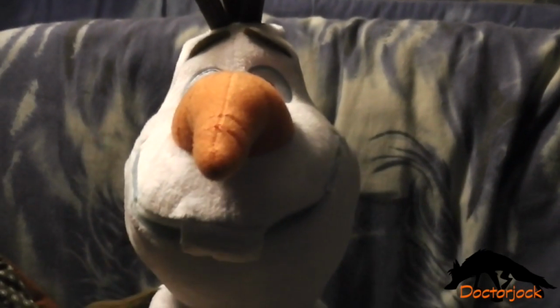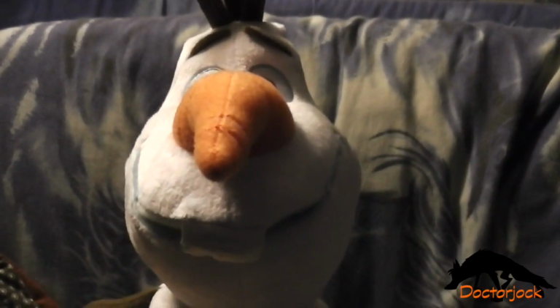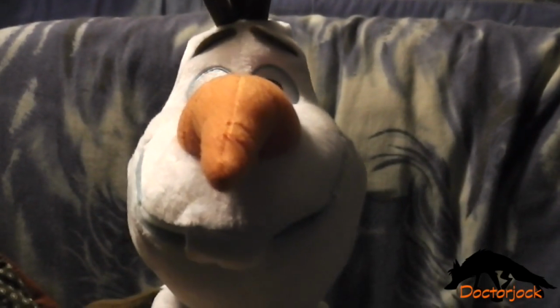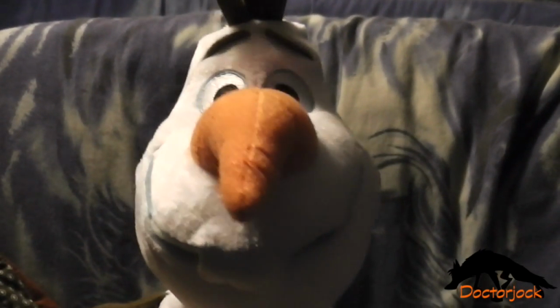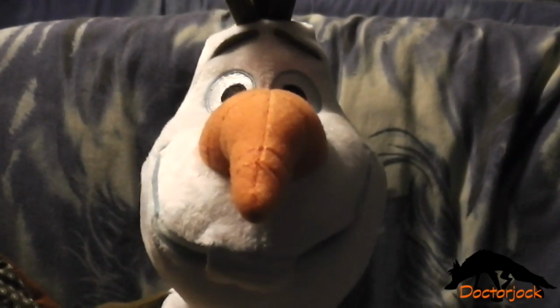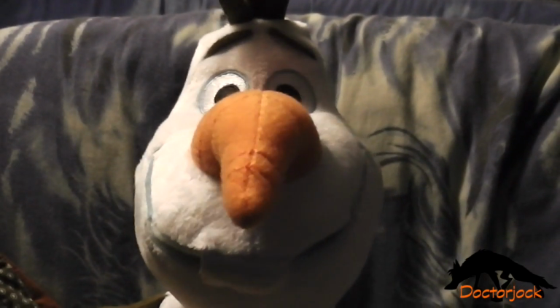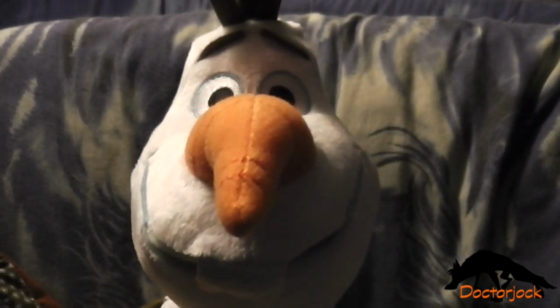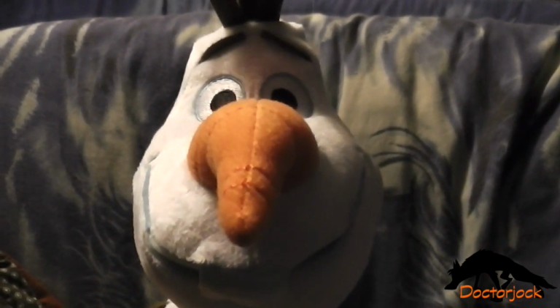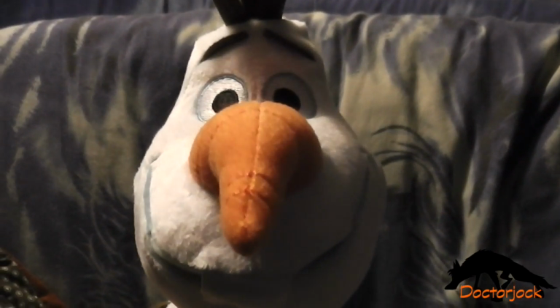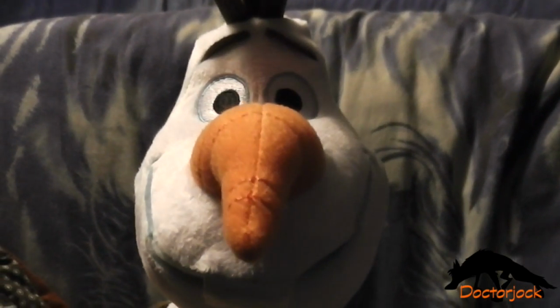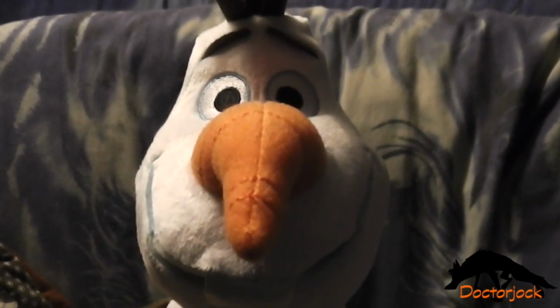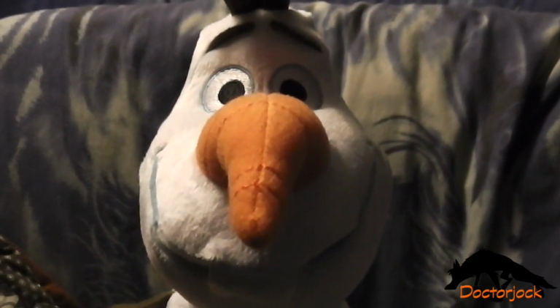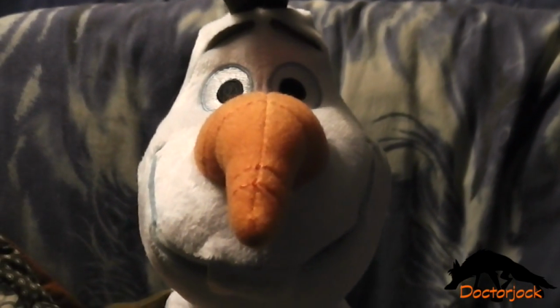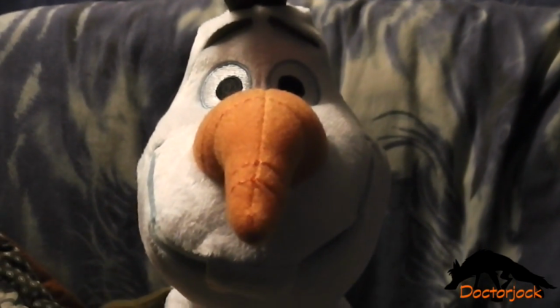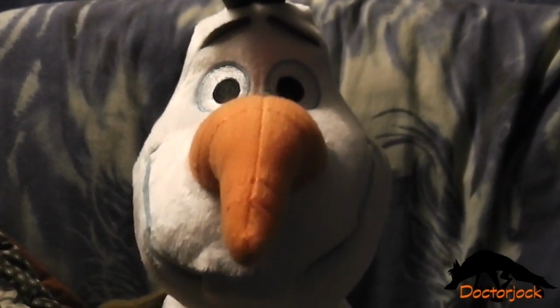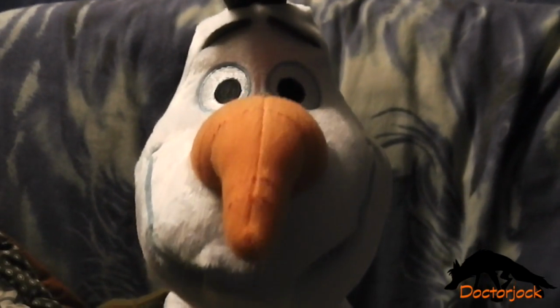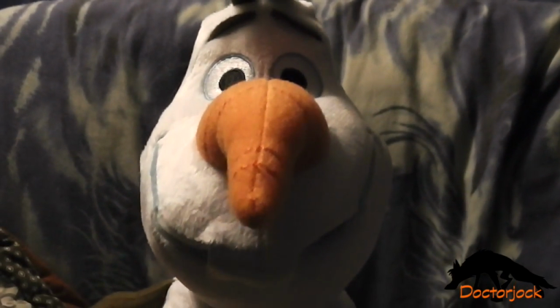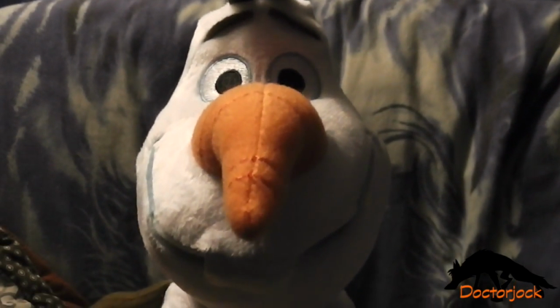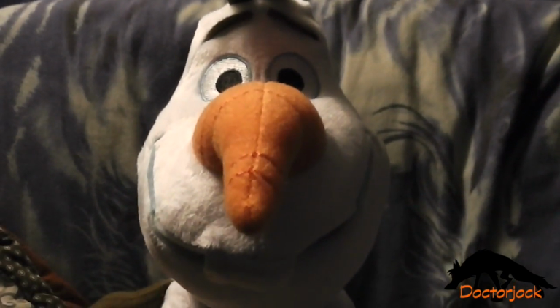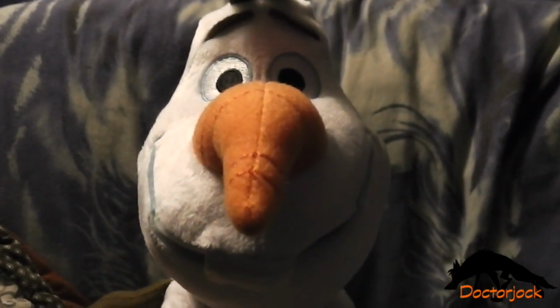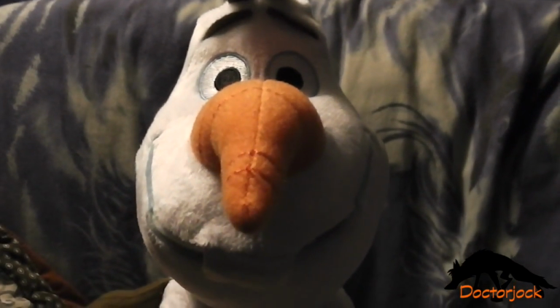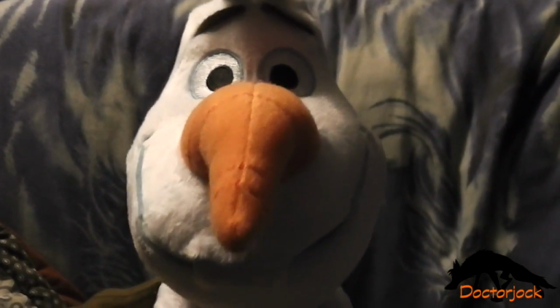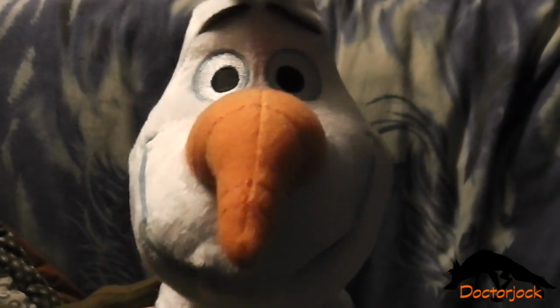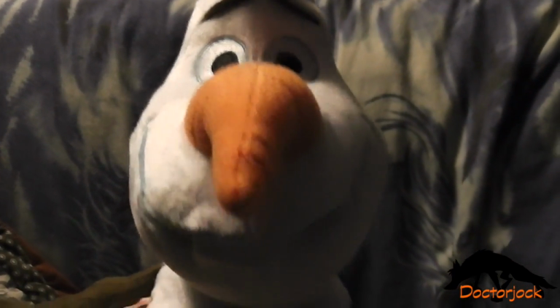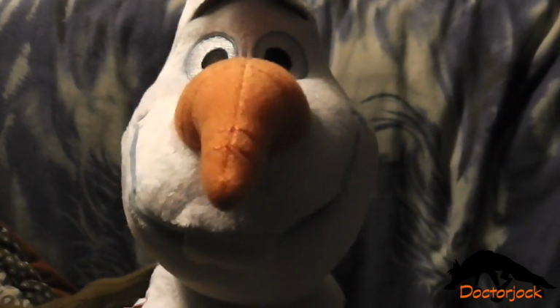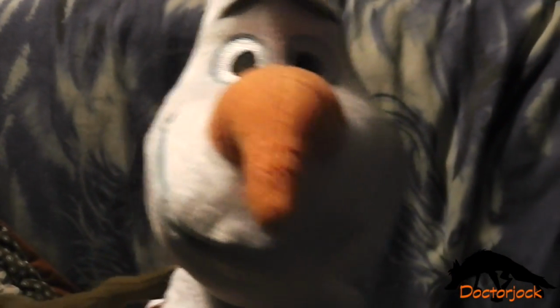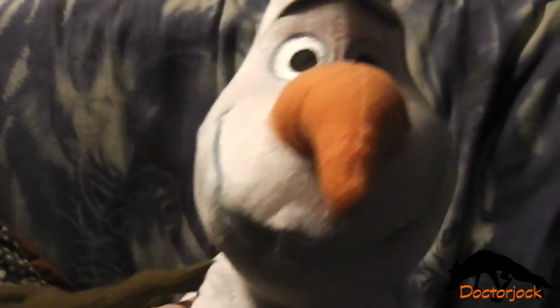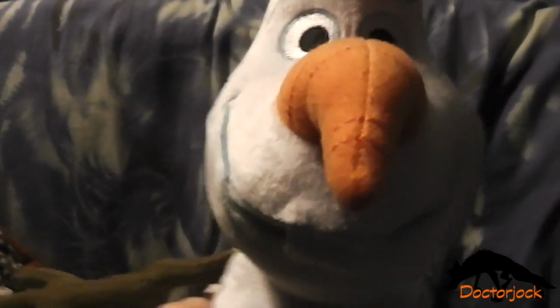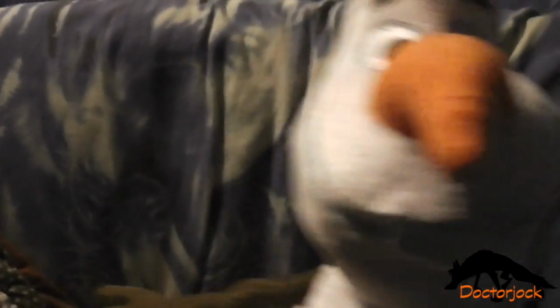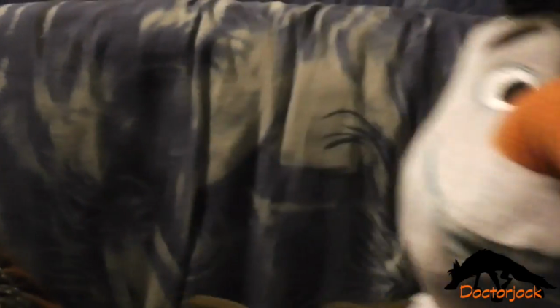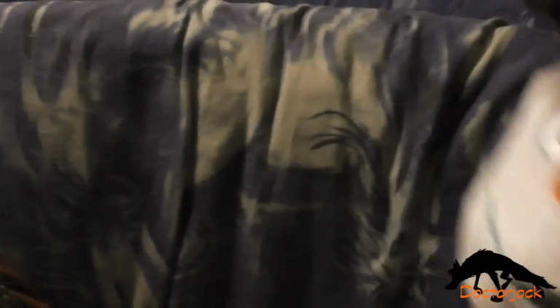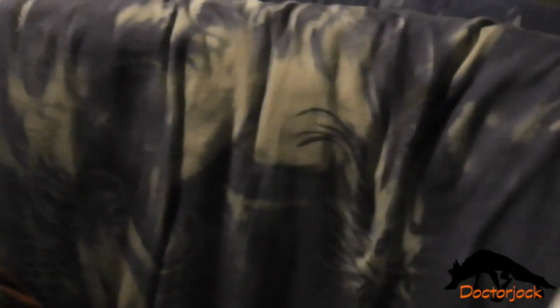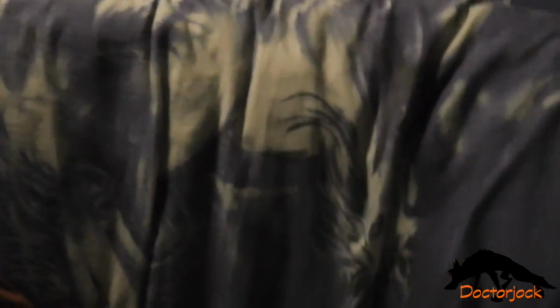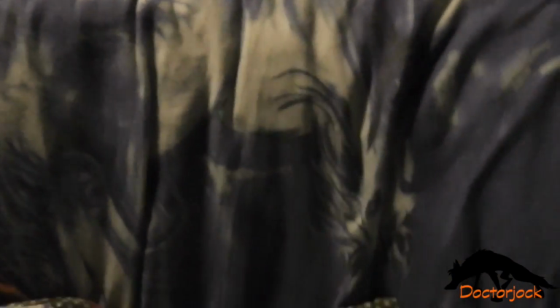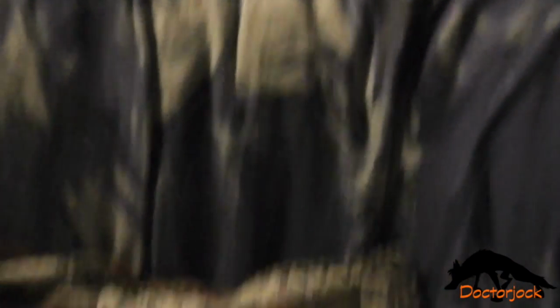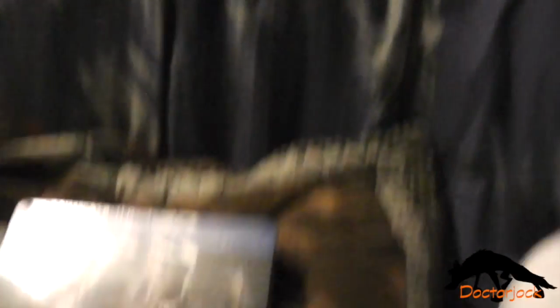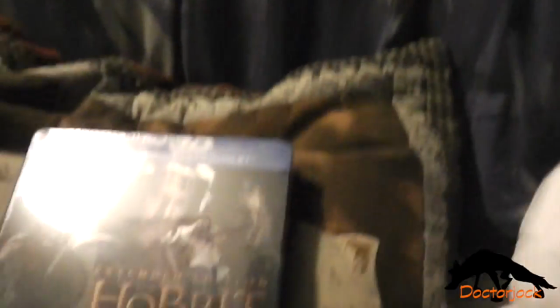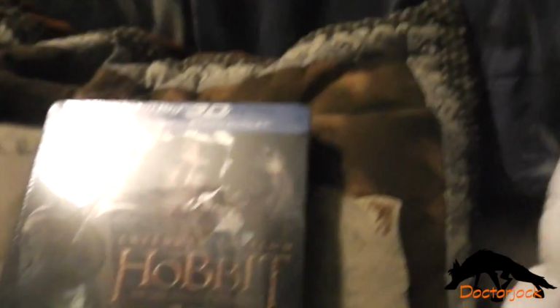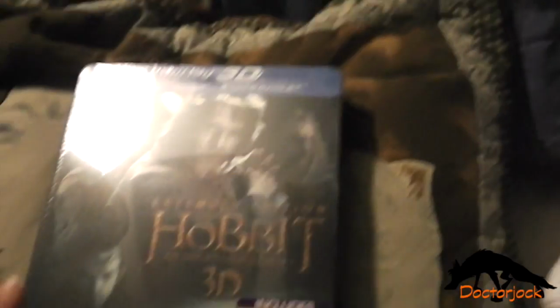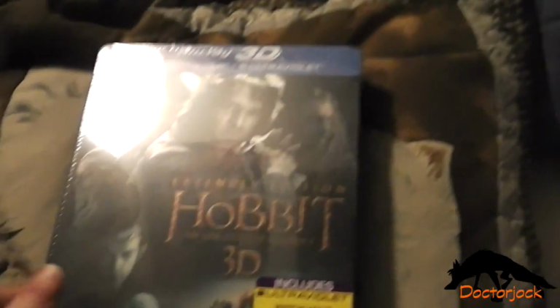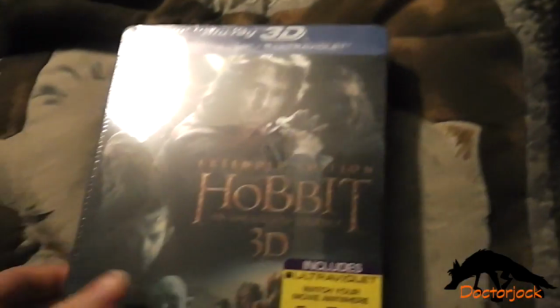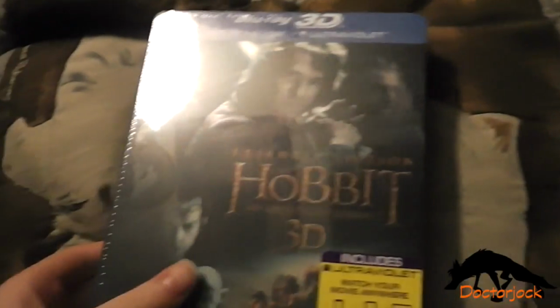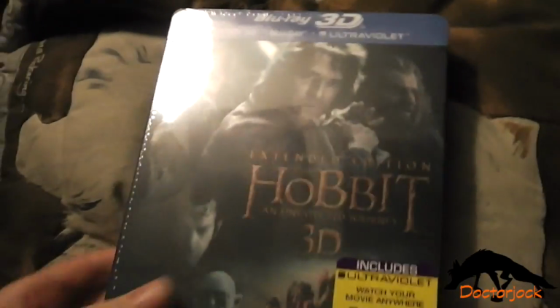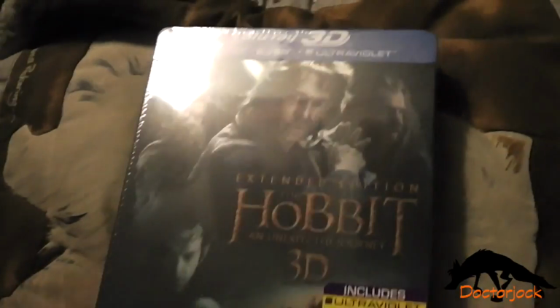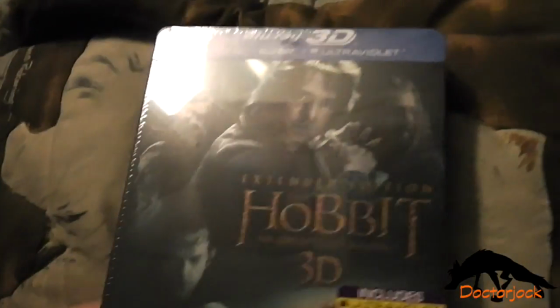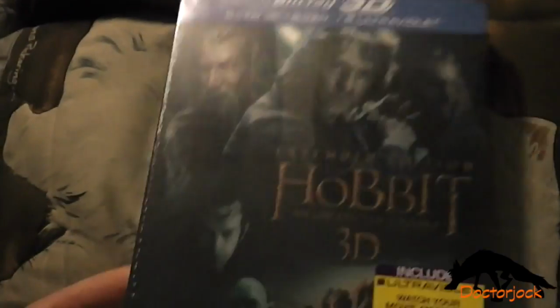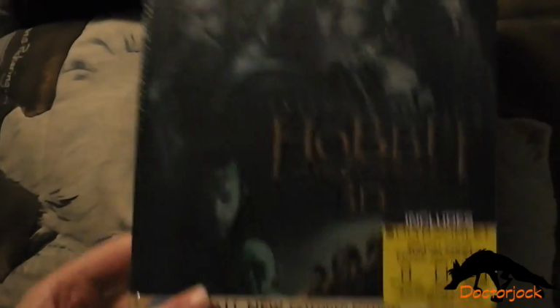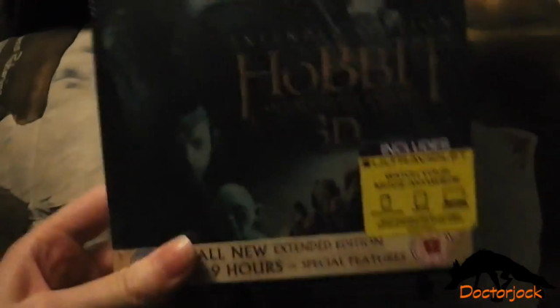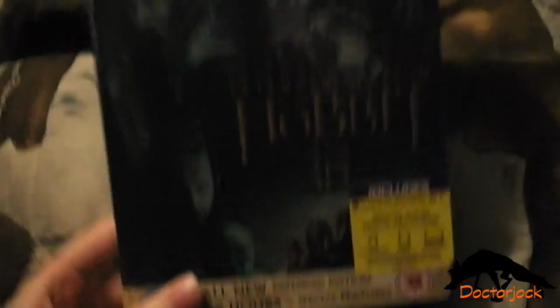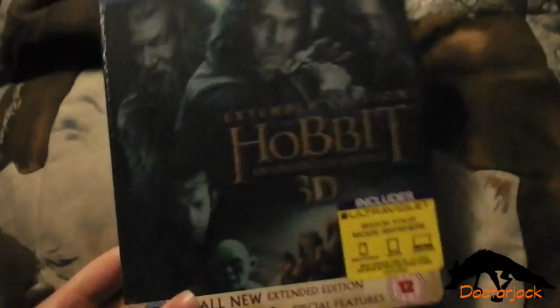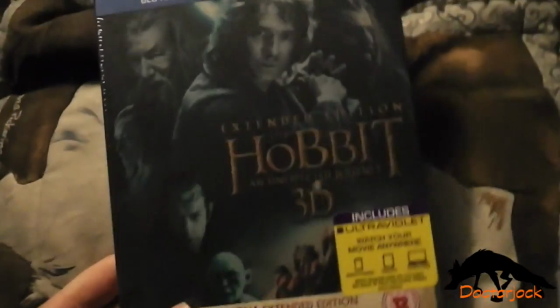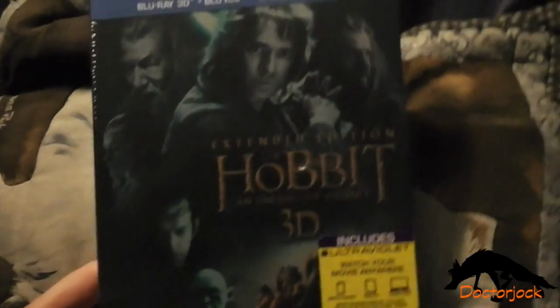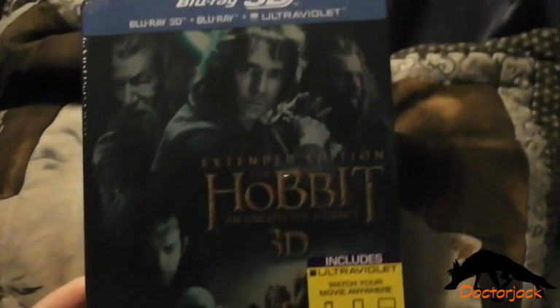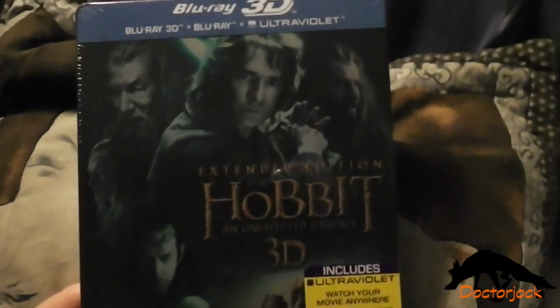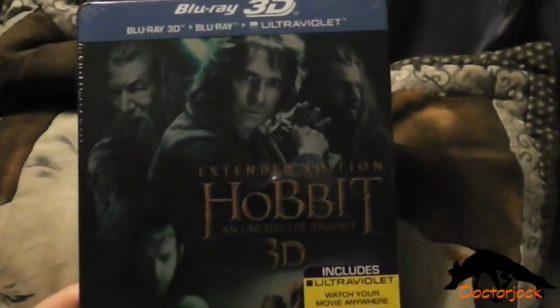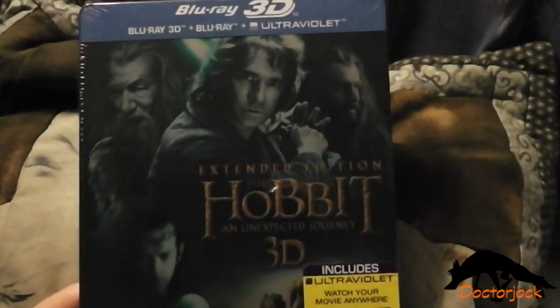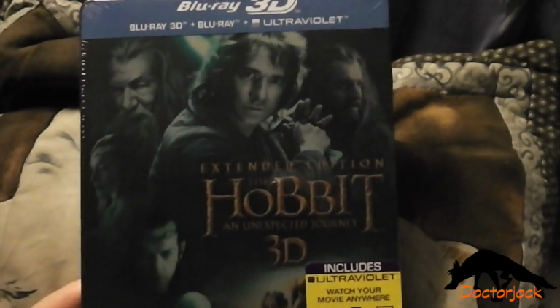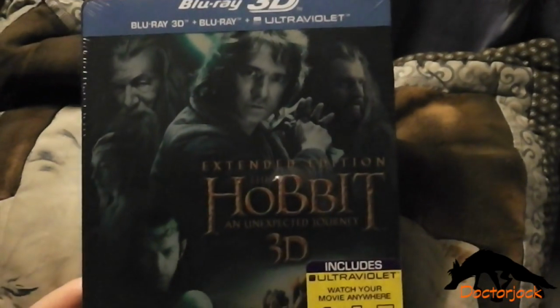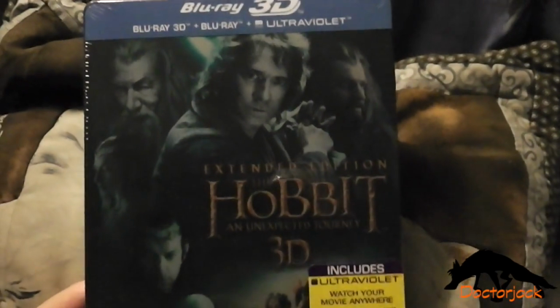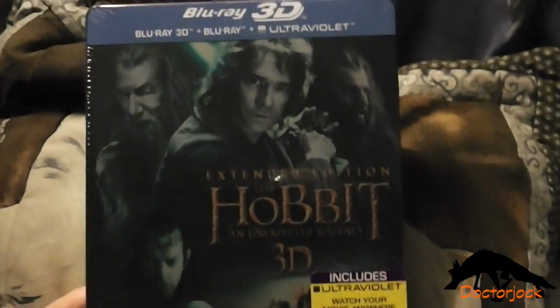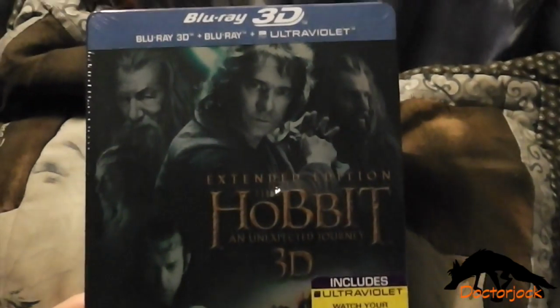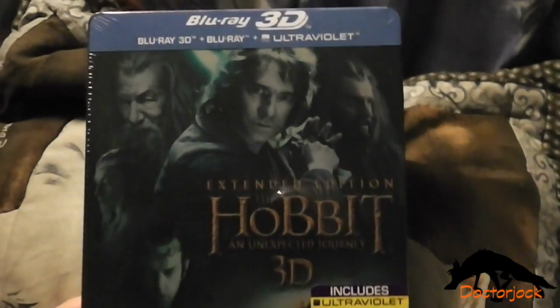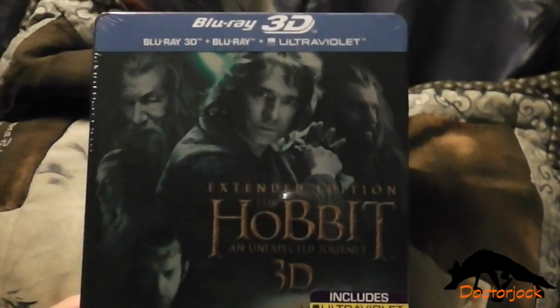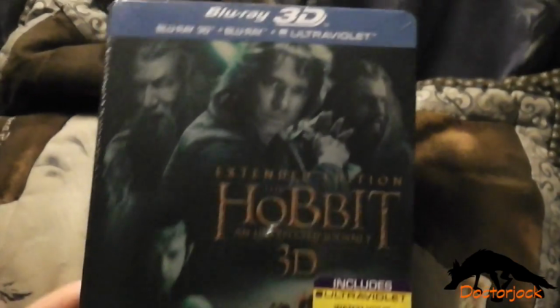Hi, it's Dr. Jock here with Olaf, and today I'm going to do an unboxing of the extended version of The Hobbit.